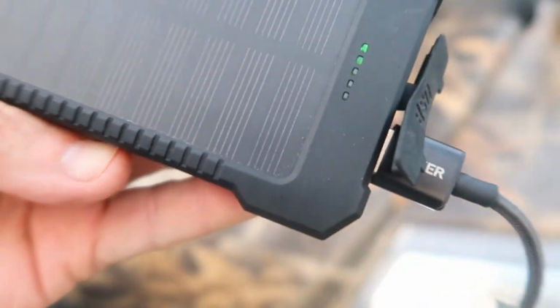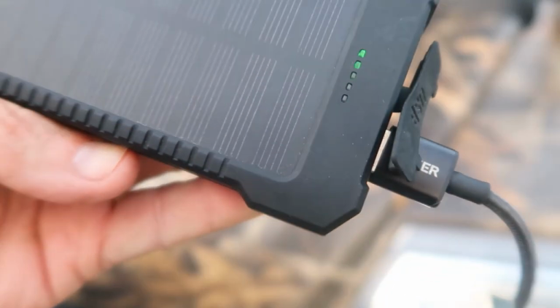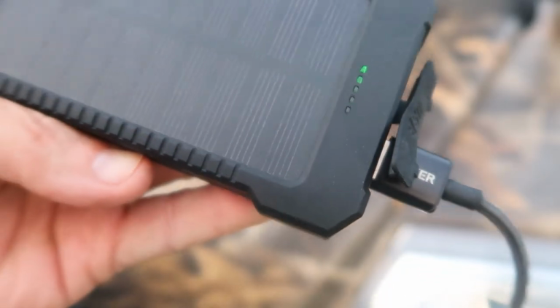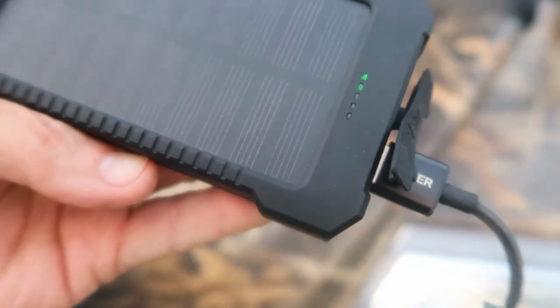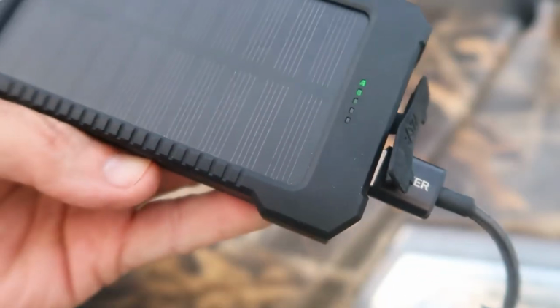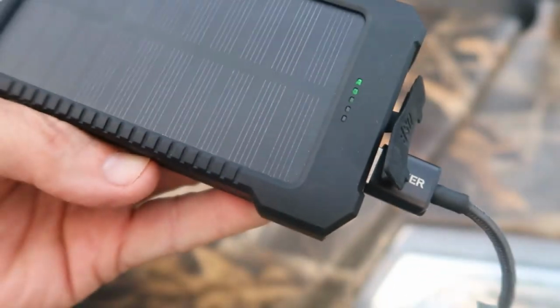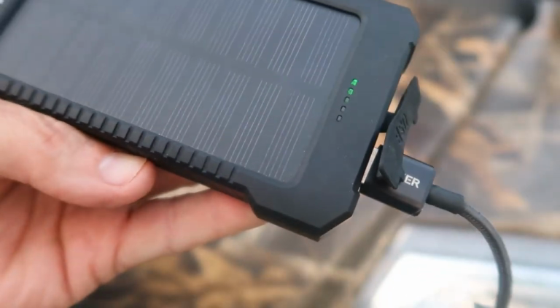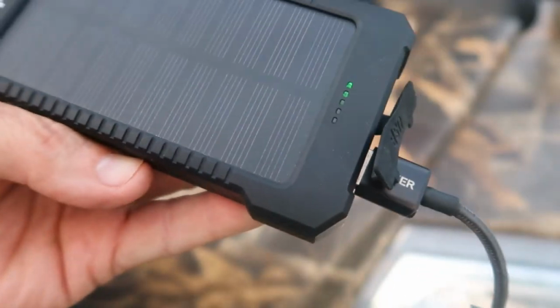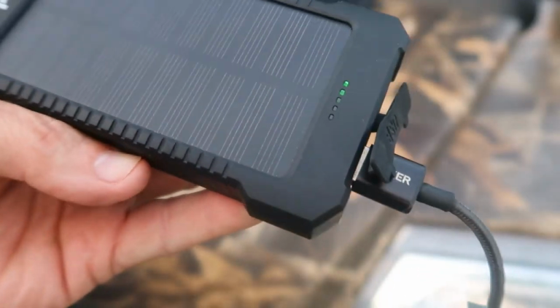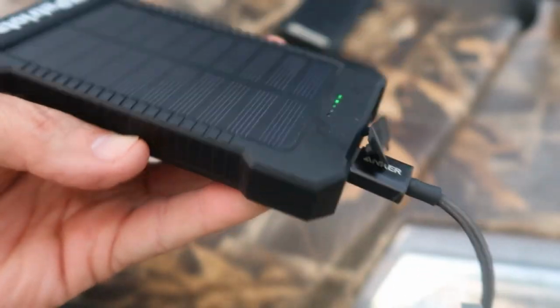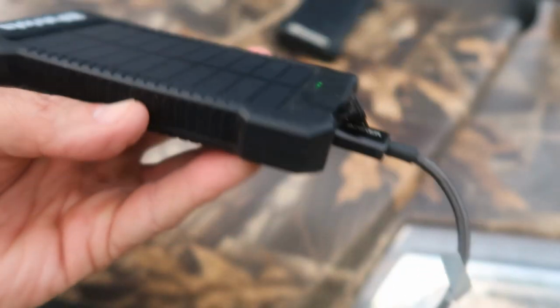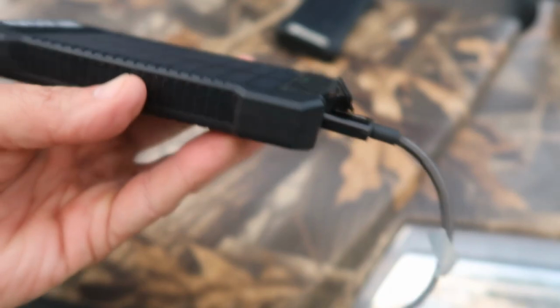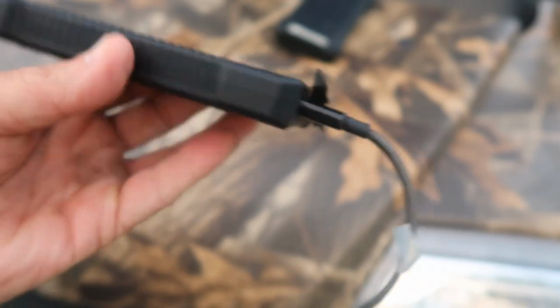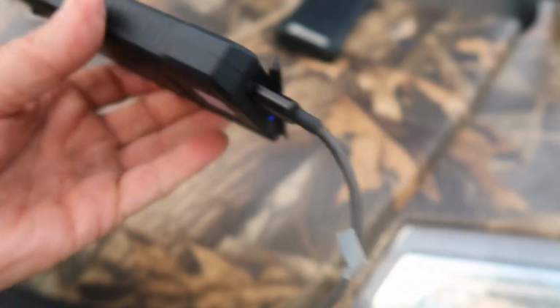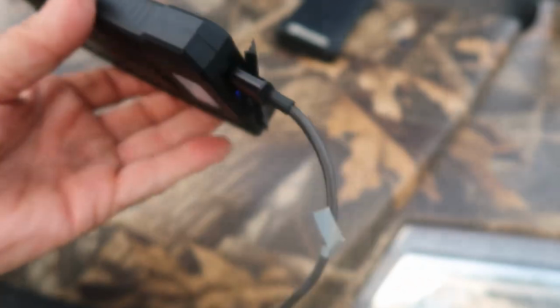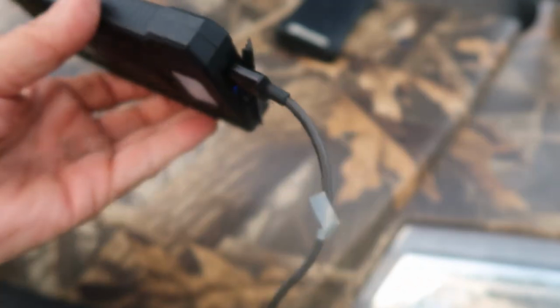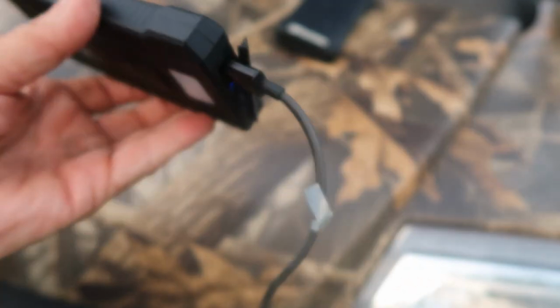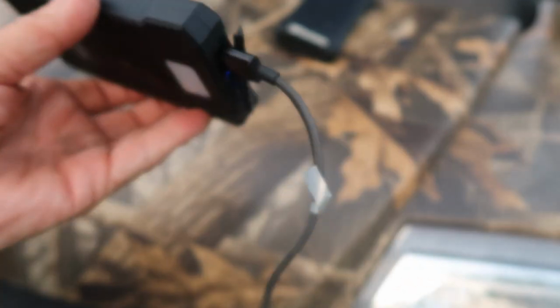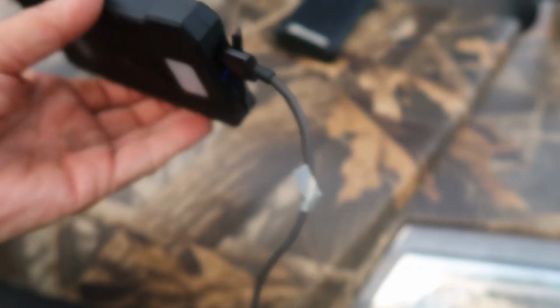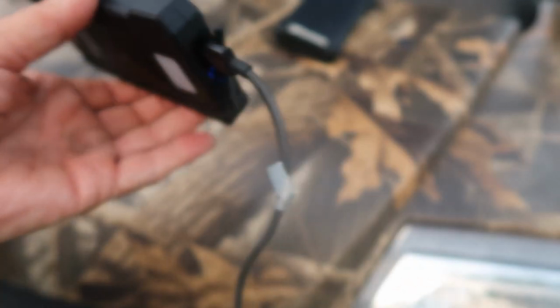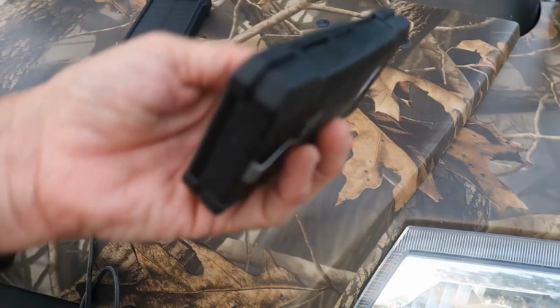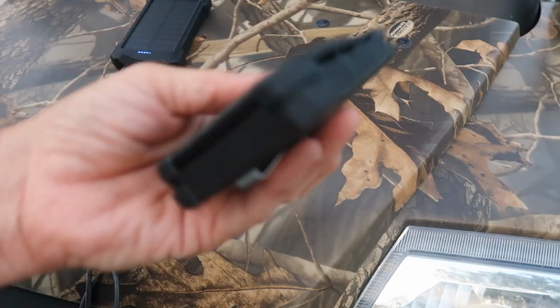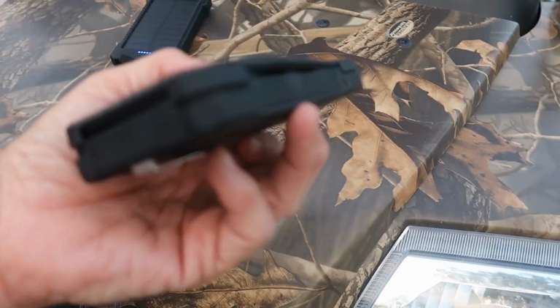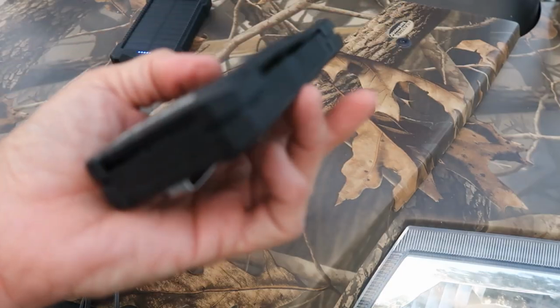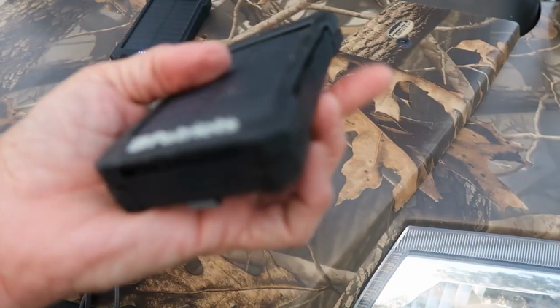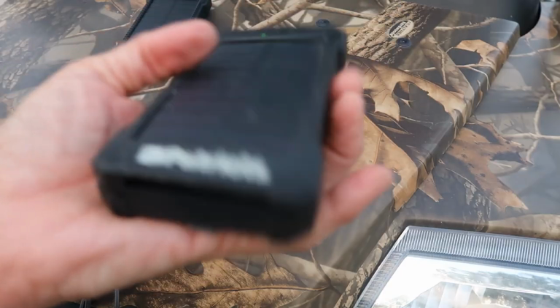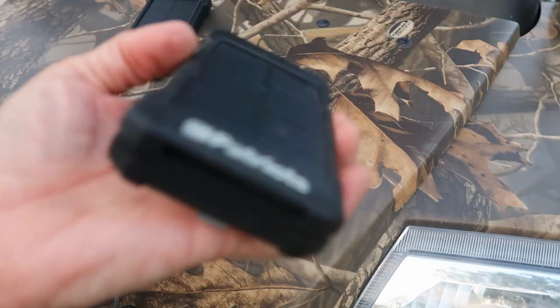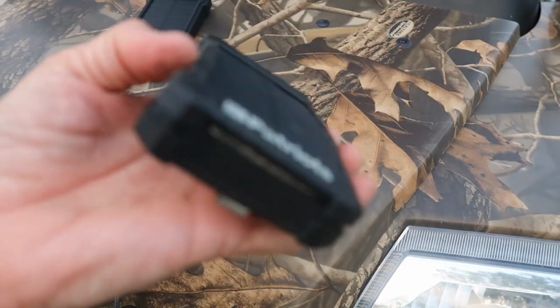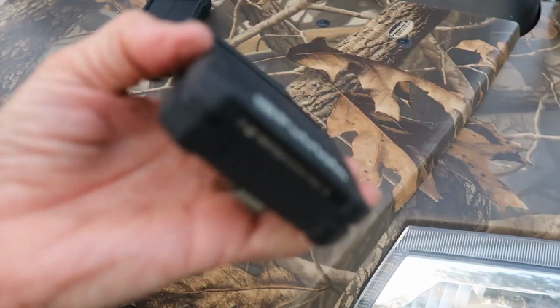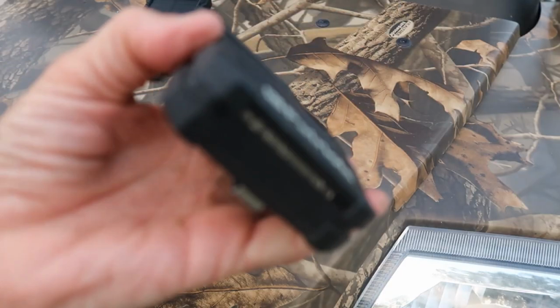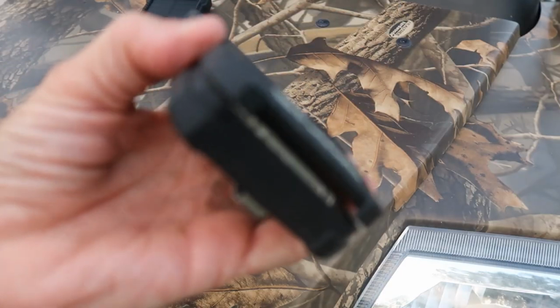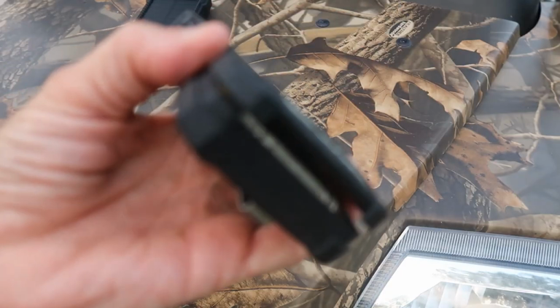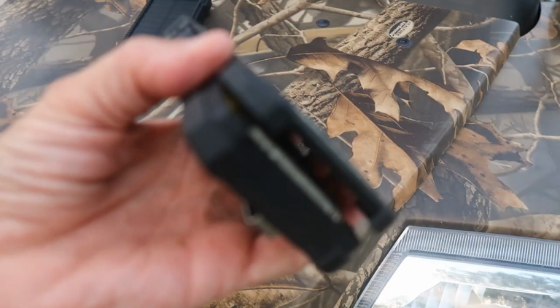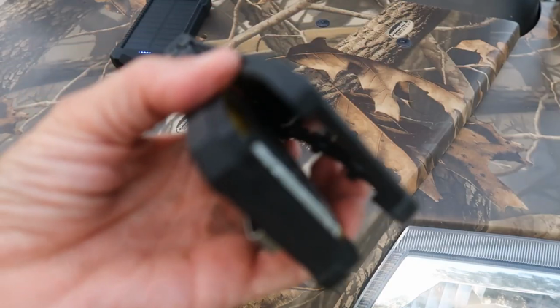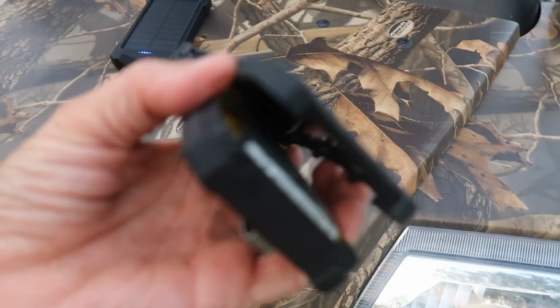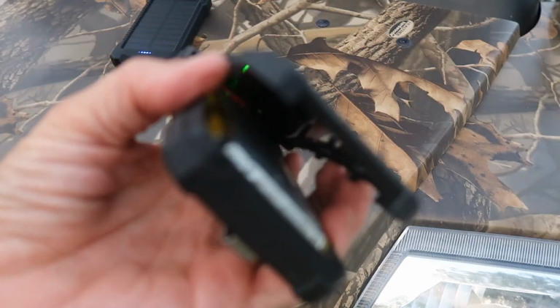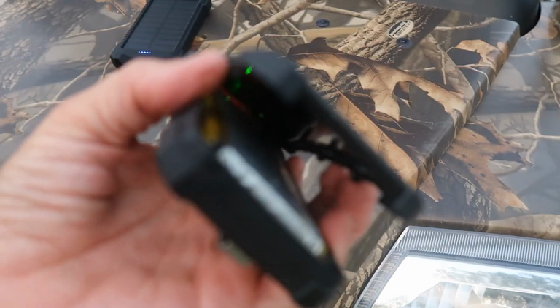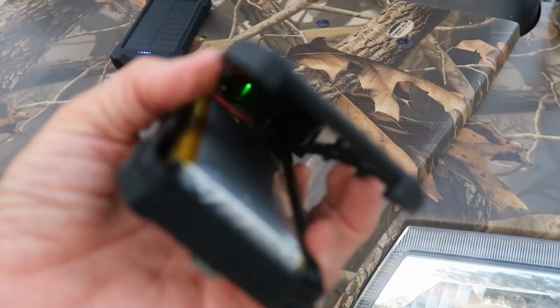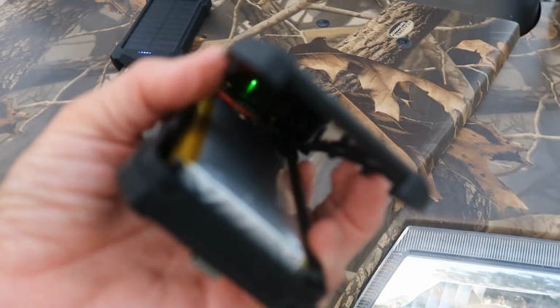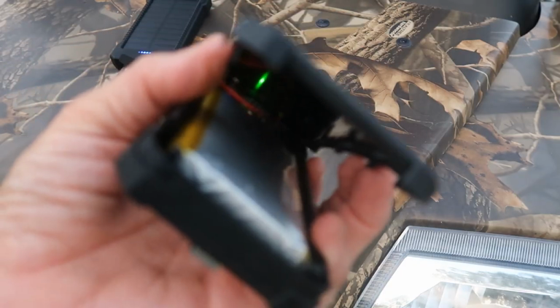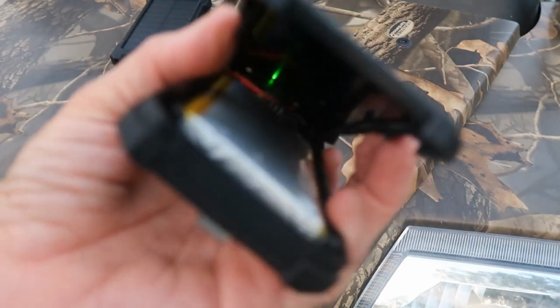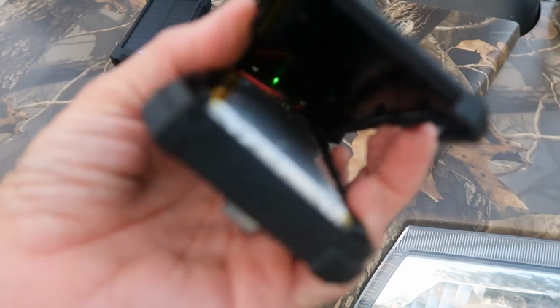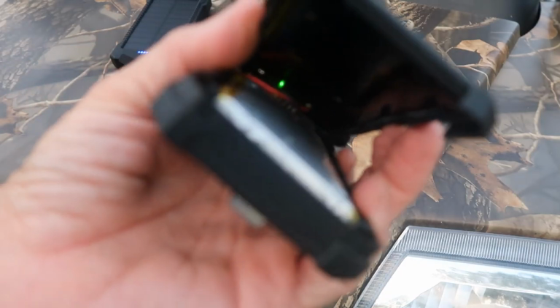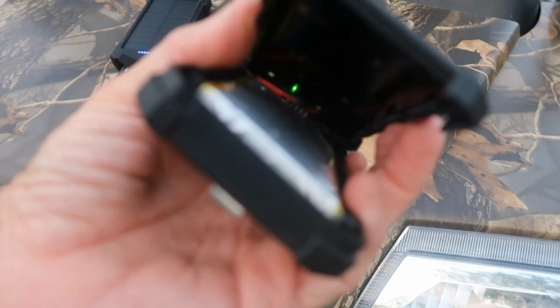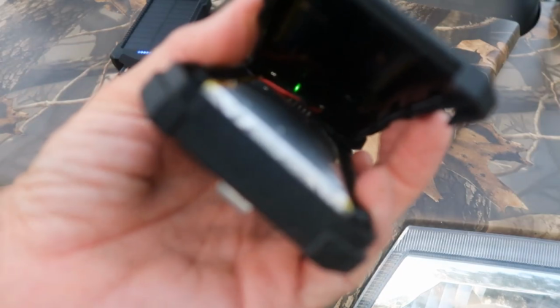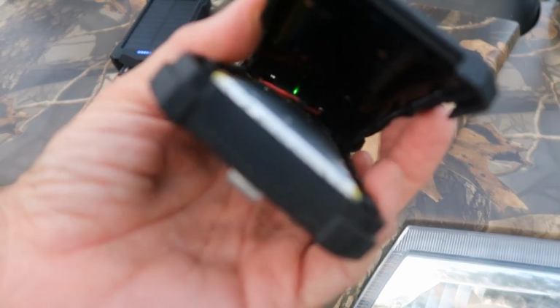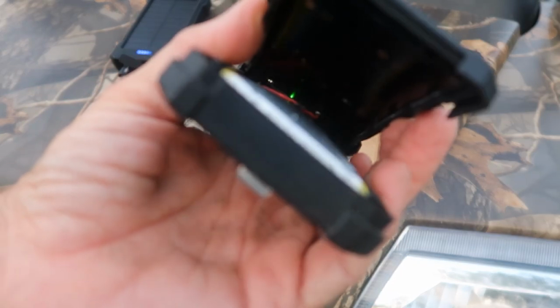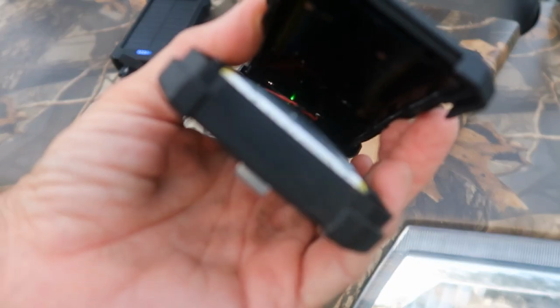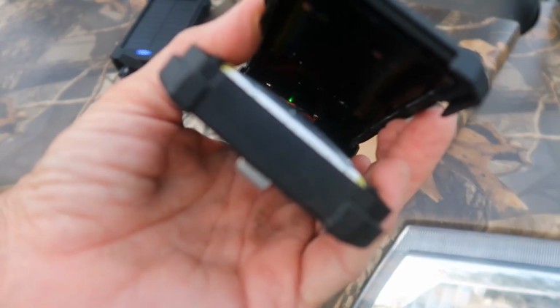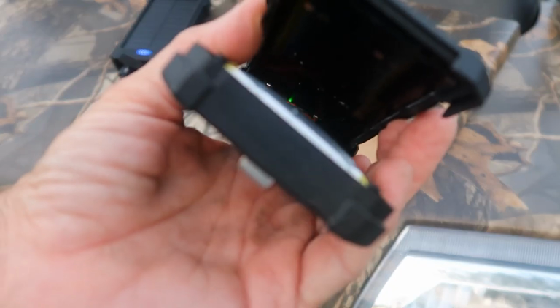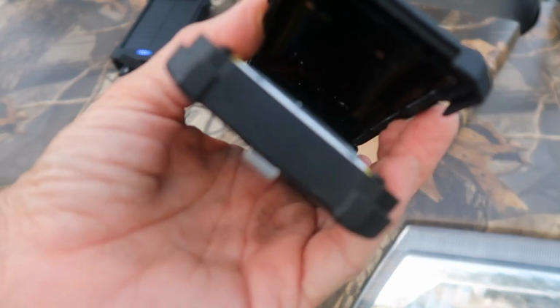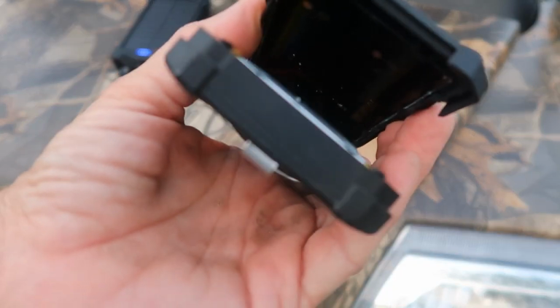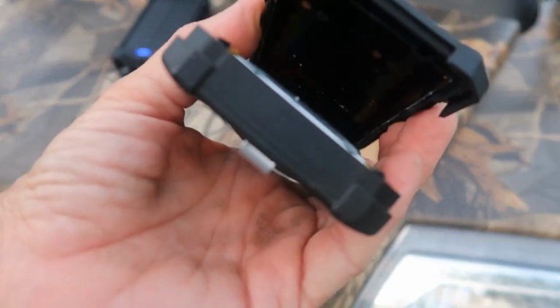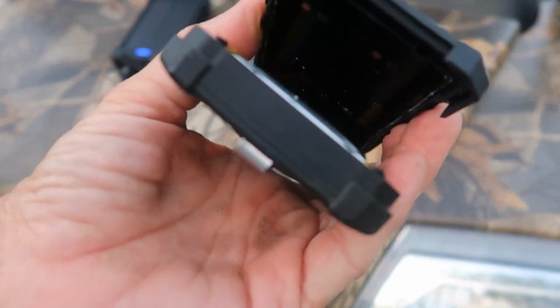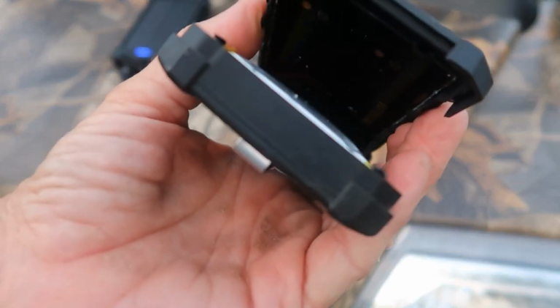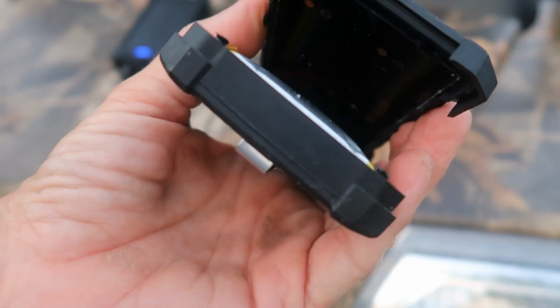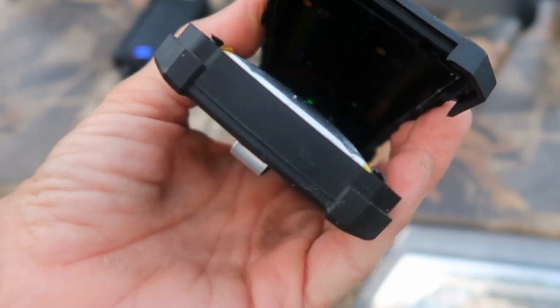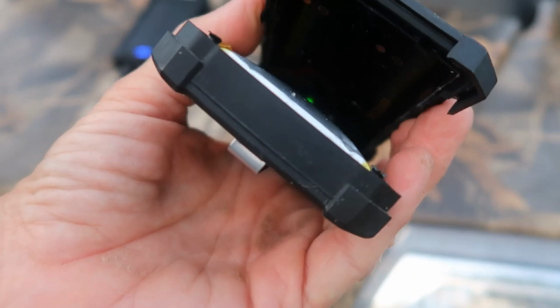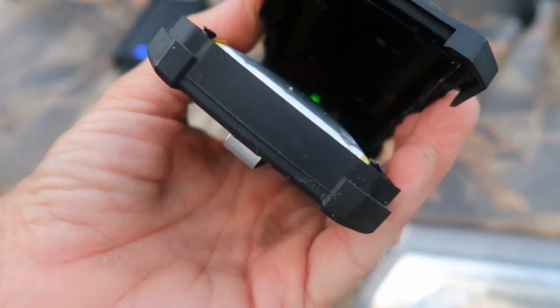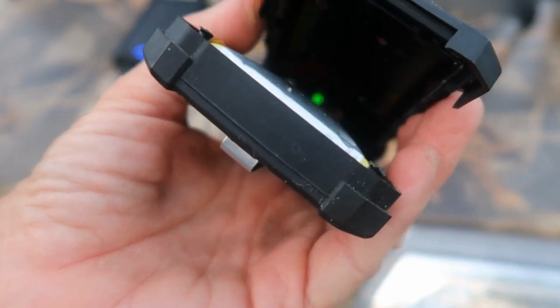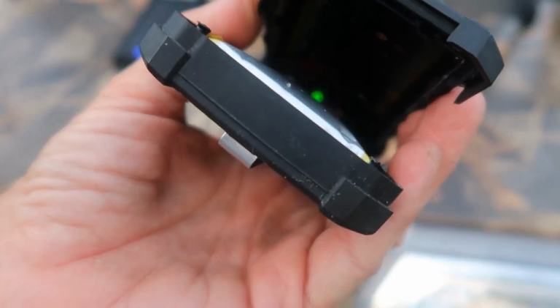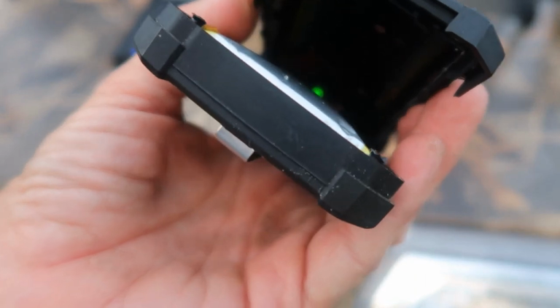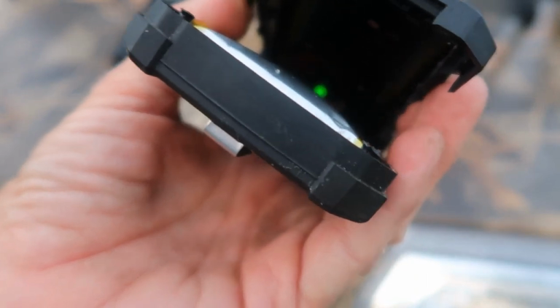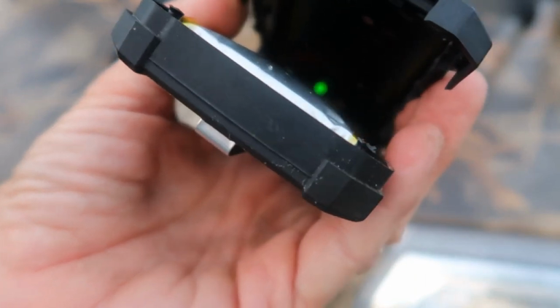So that's the safety tip for today. Y'all stay well, stay safe. And always remember, prepare for the unknown.